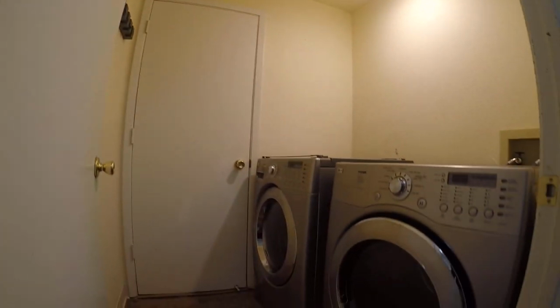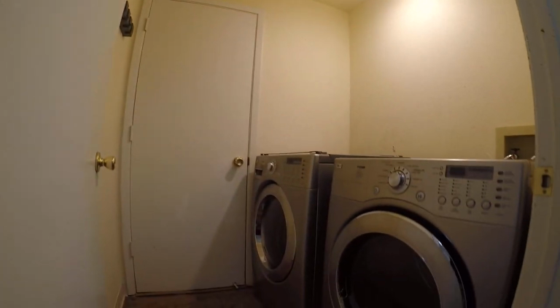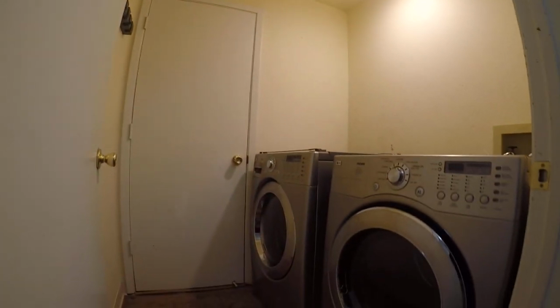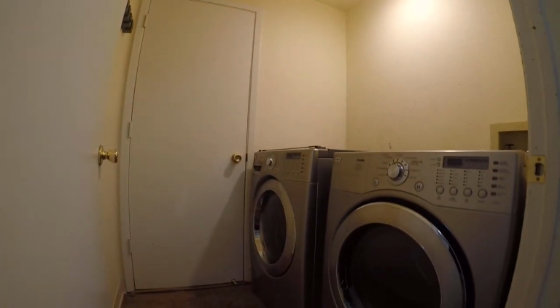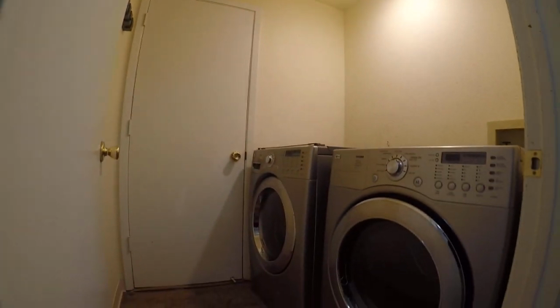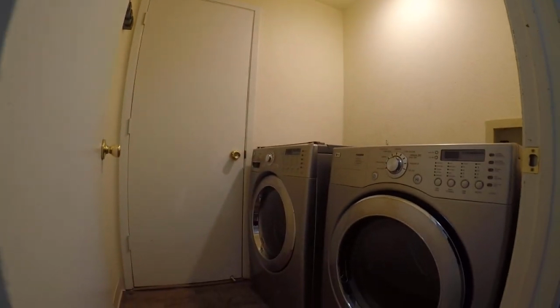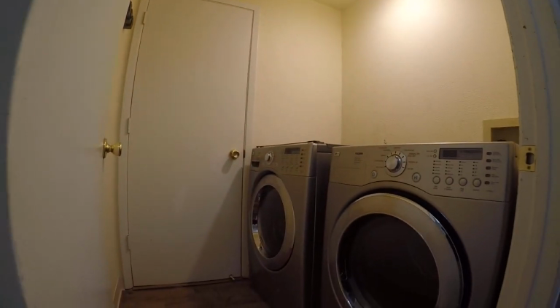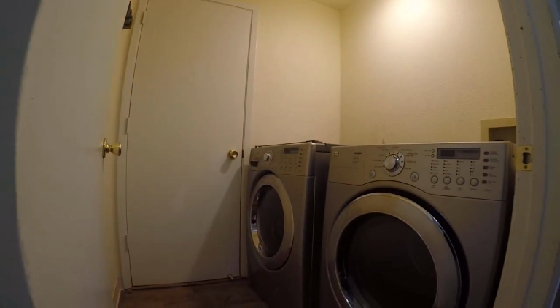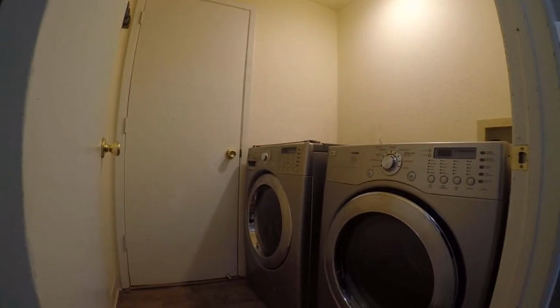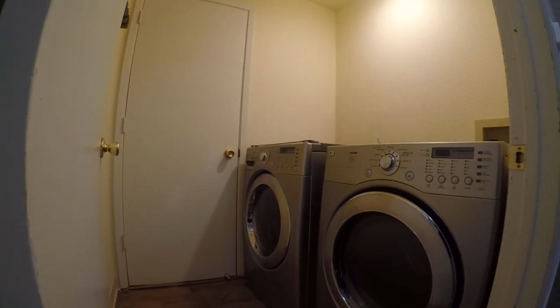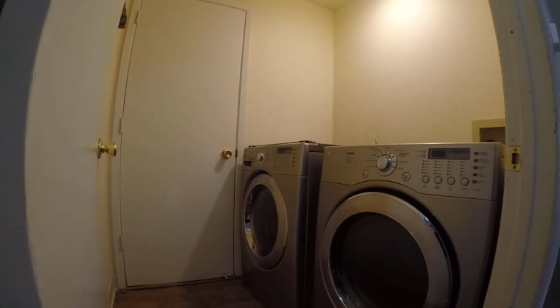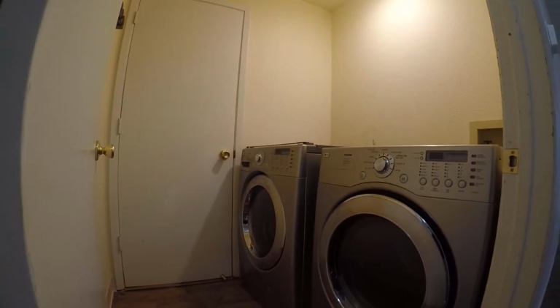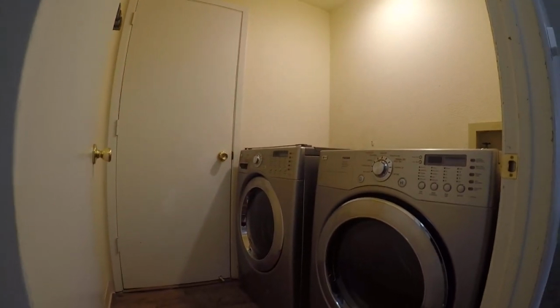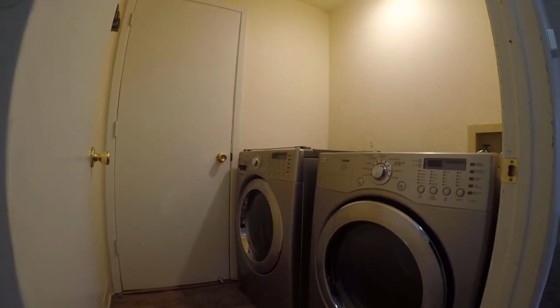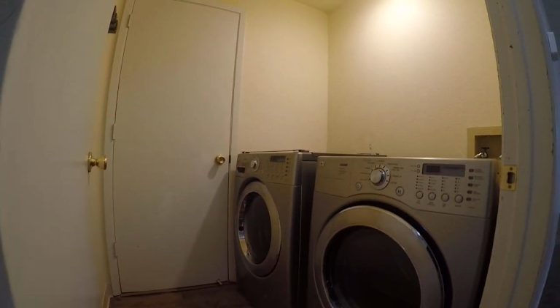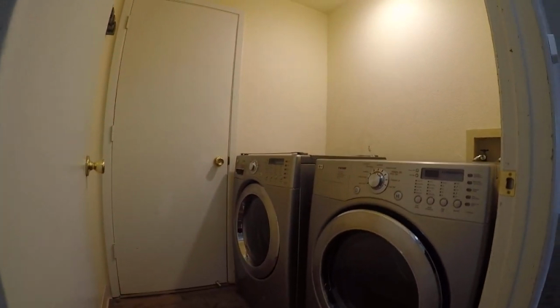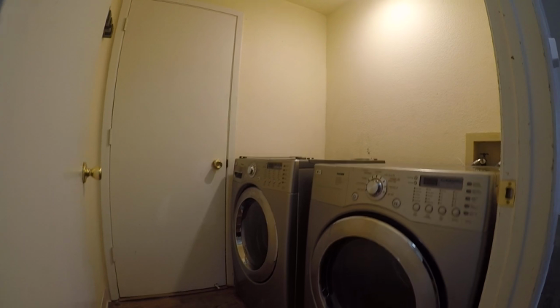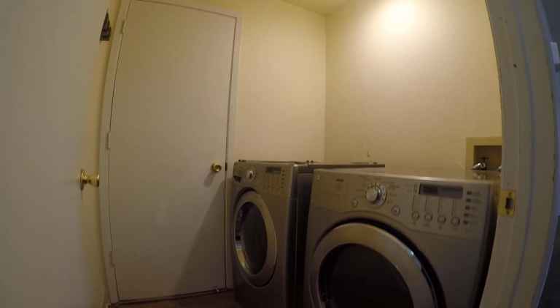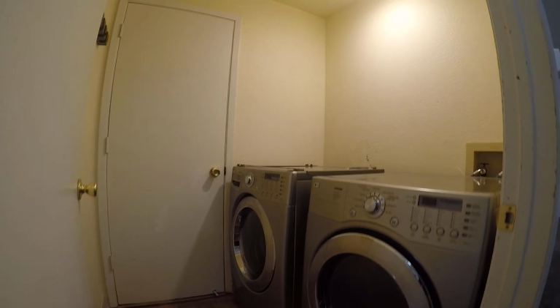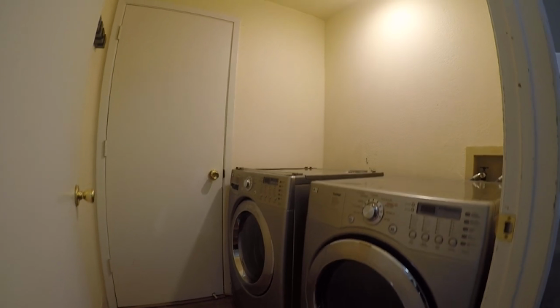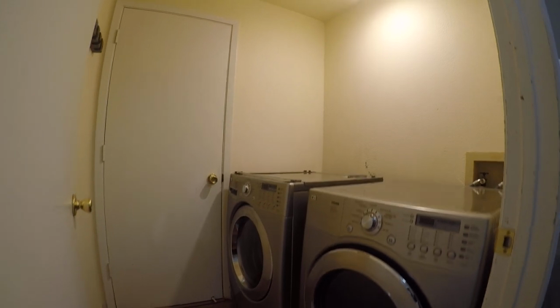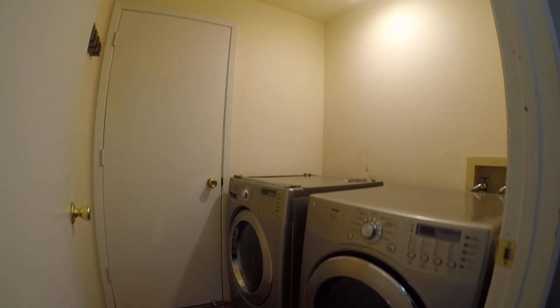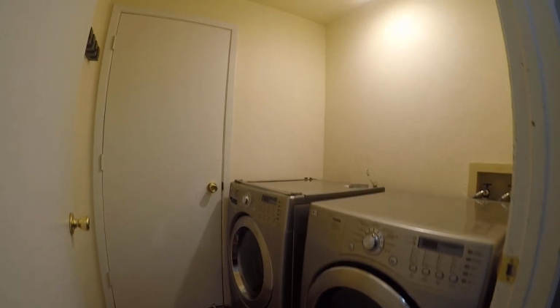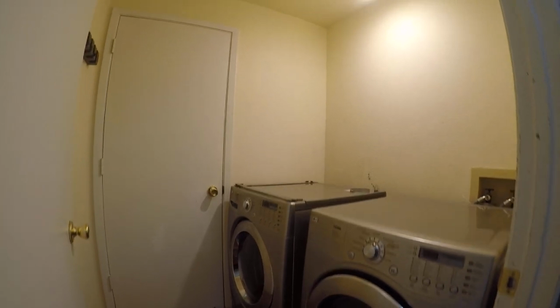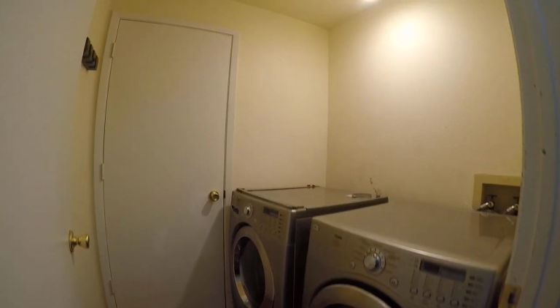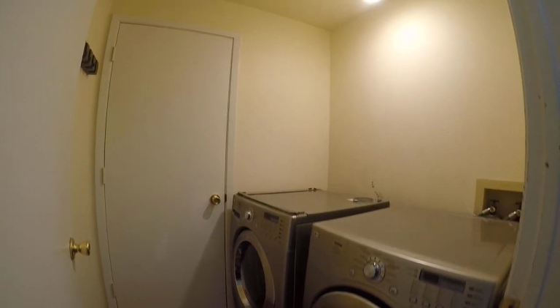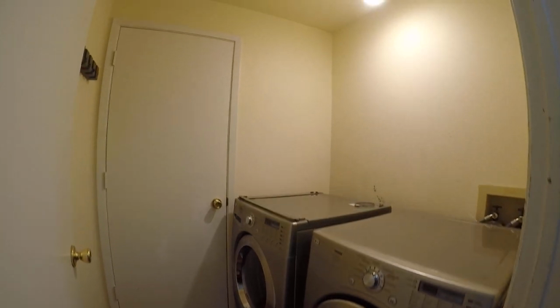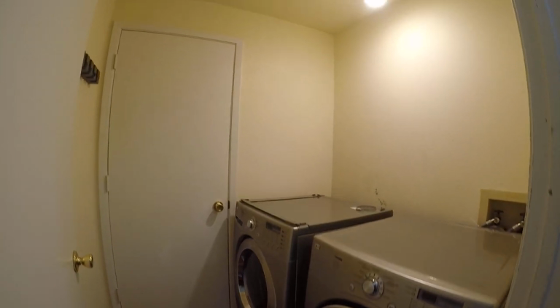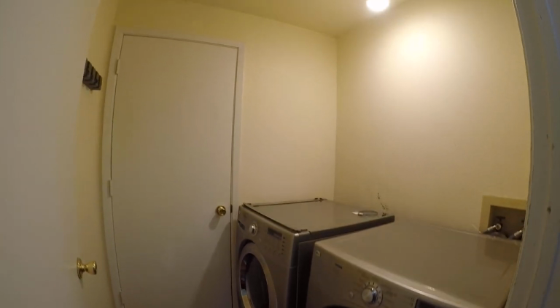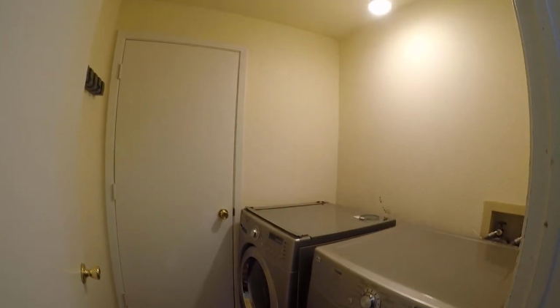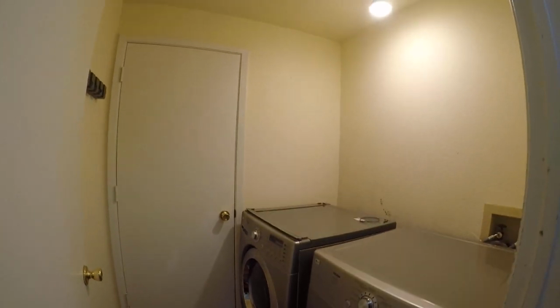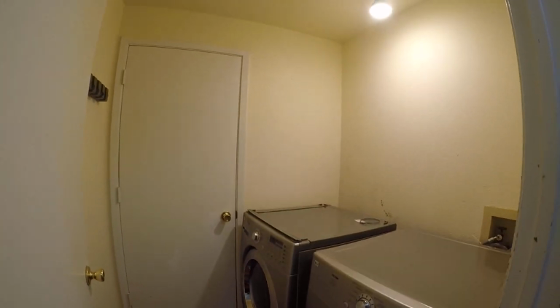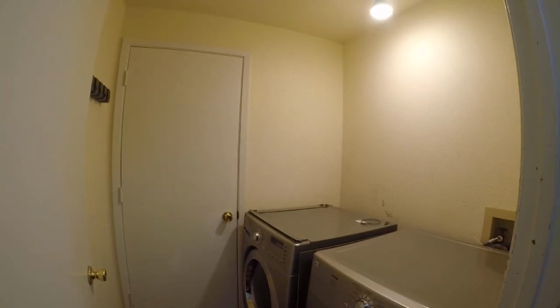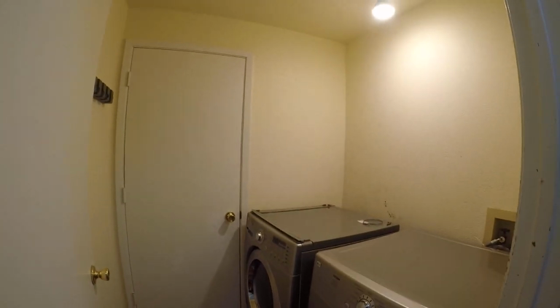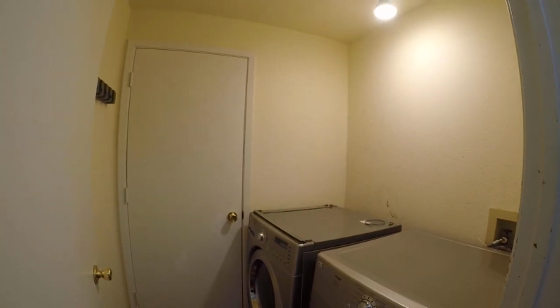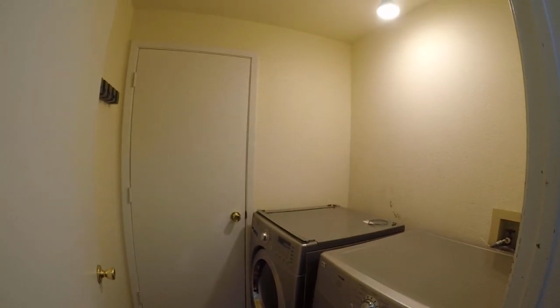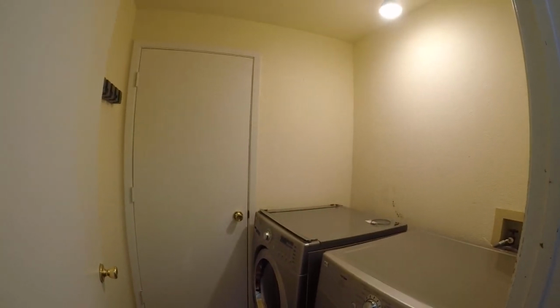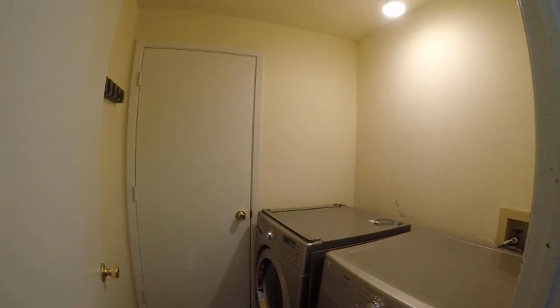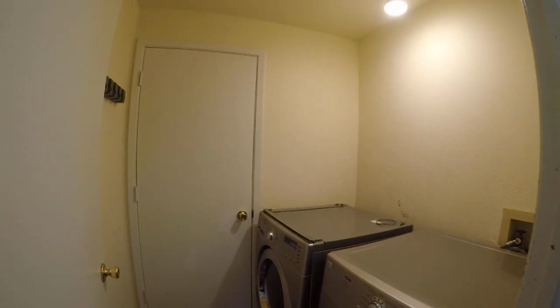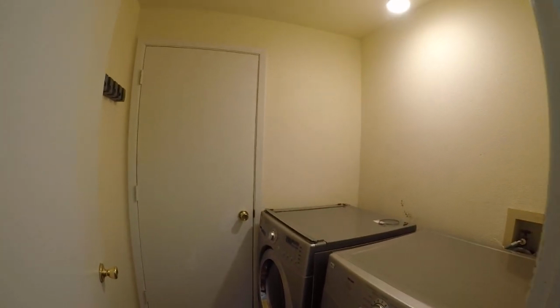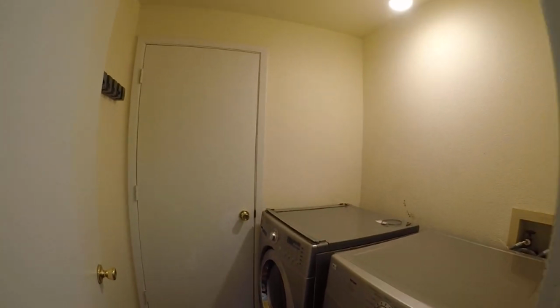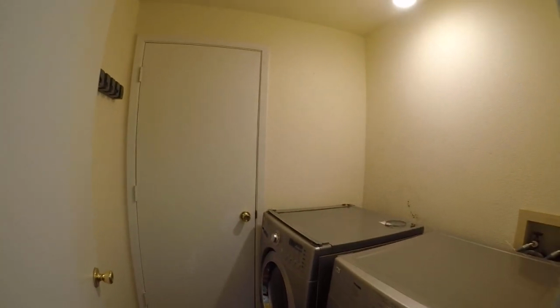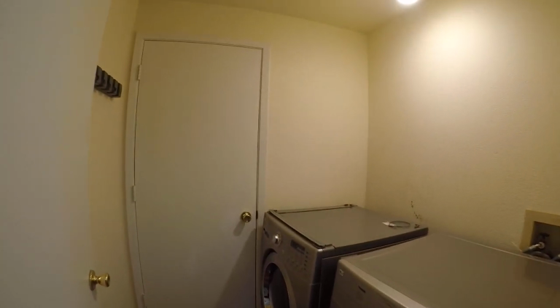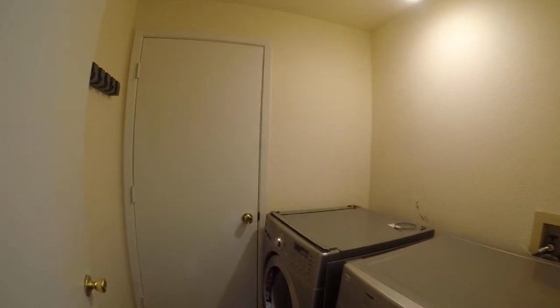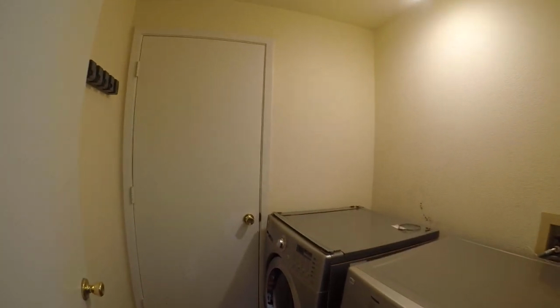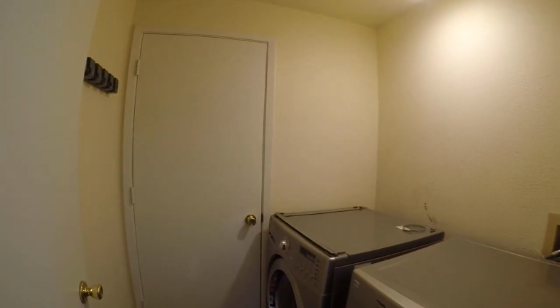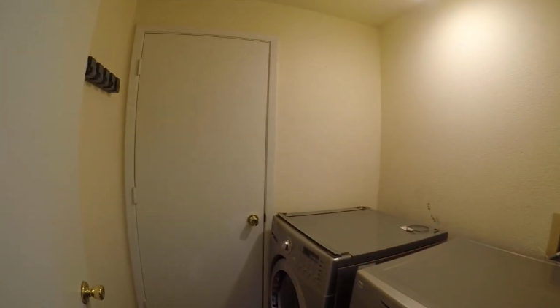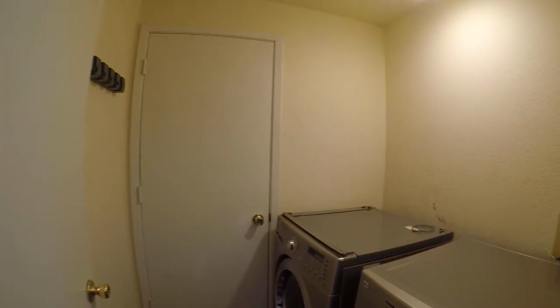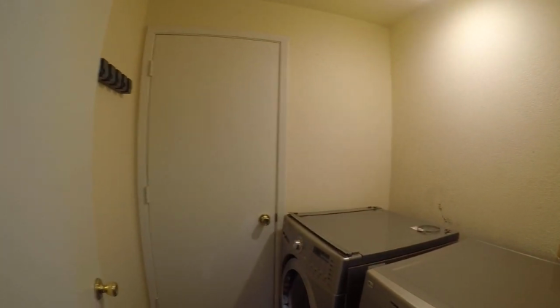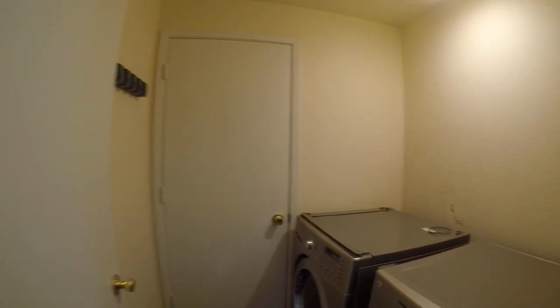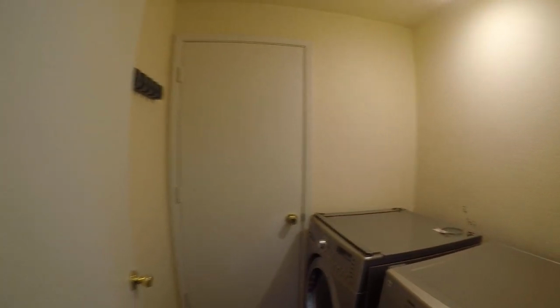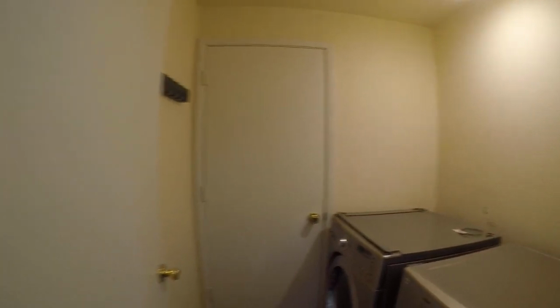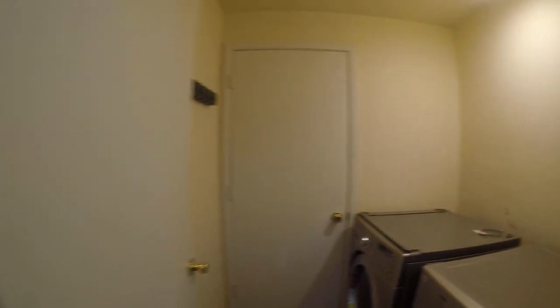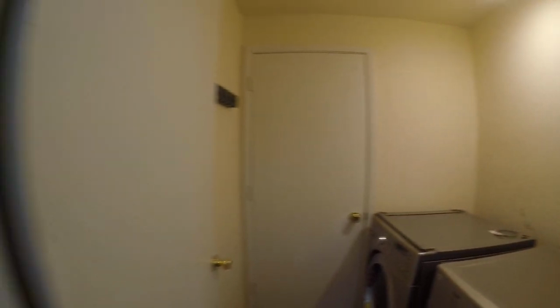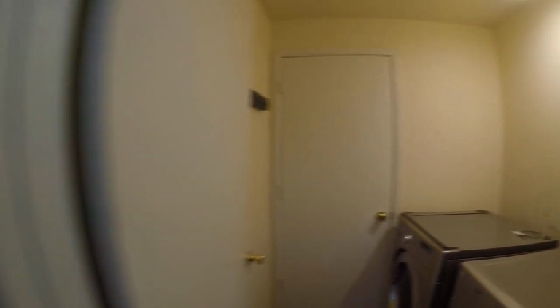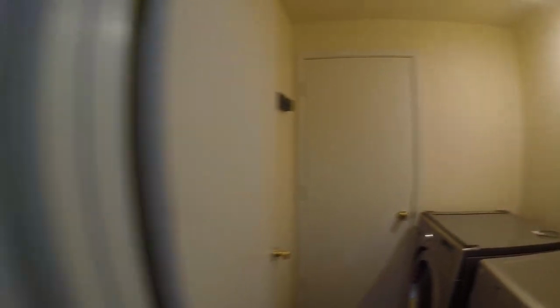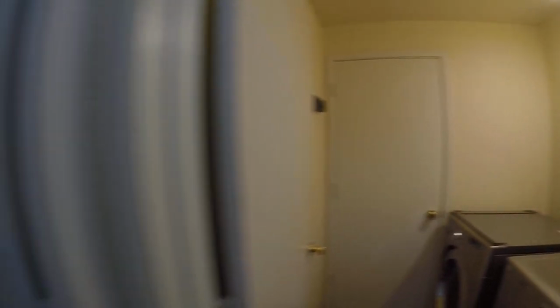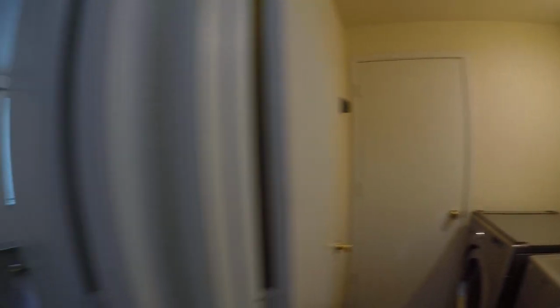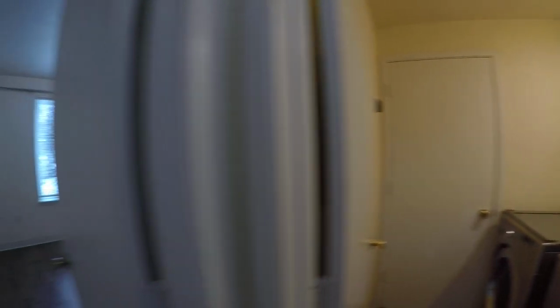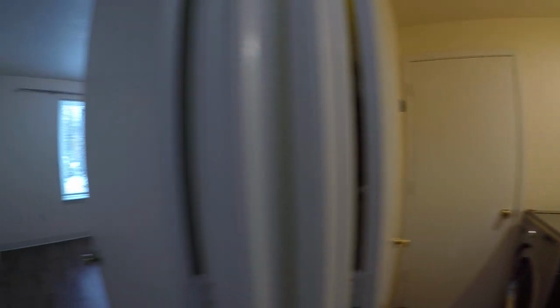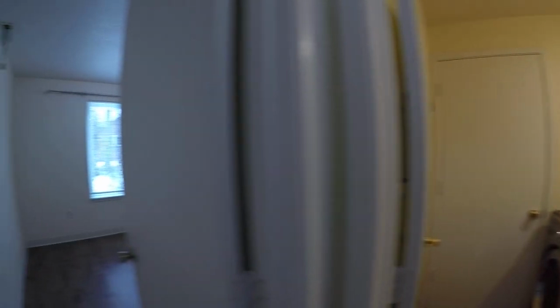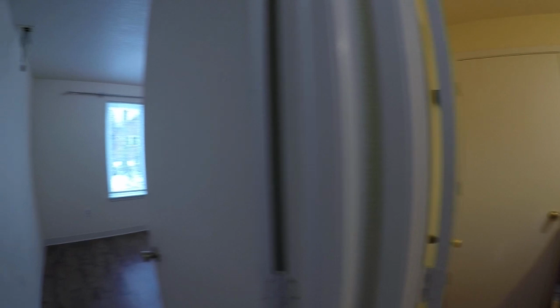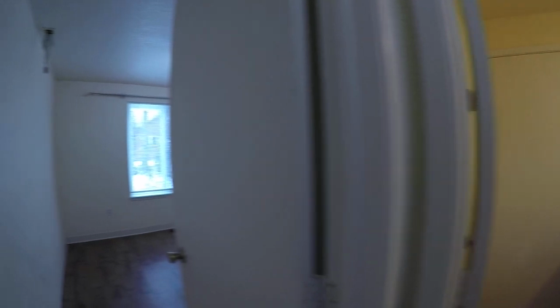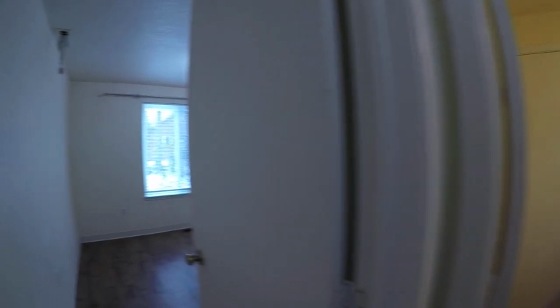There's the included front-load washer and dryer. Just behind that other door is the boiler and water heater.